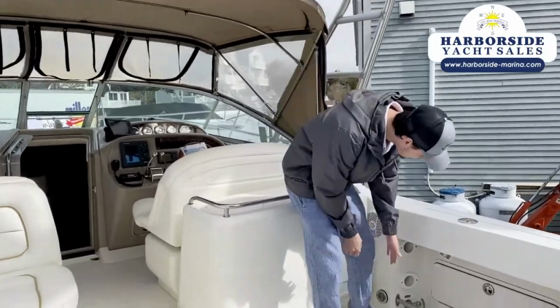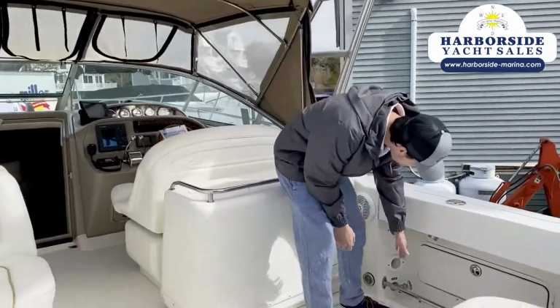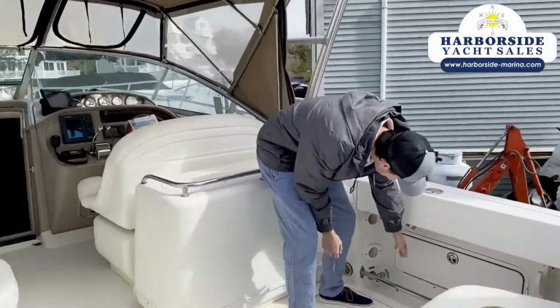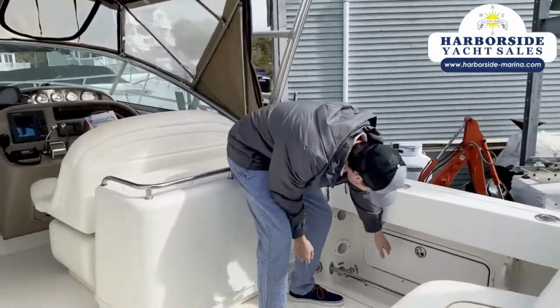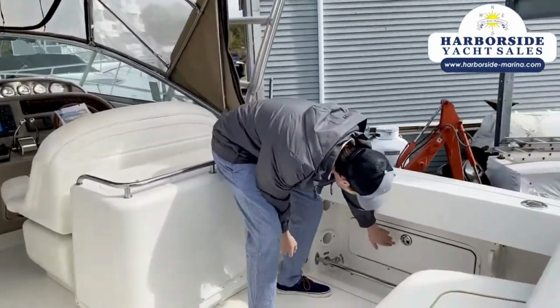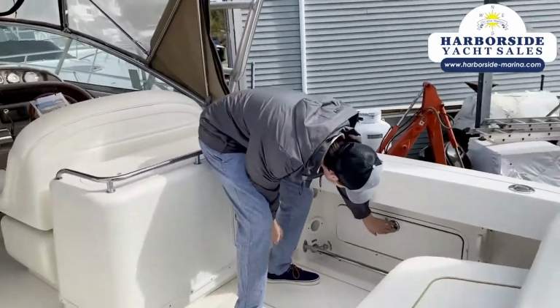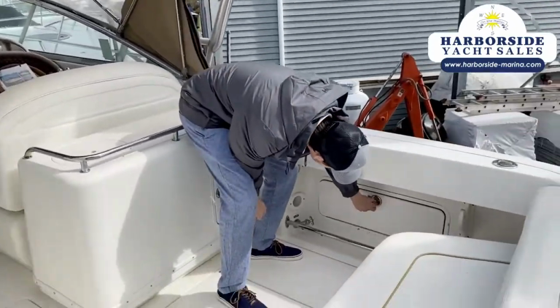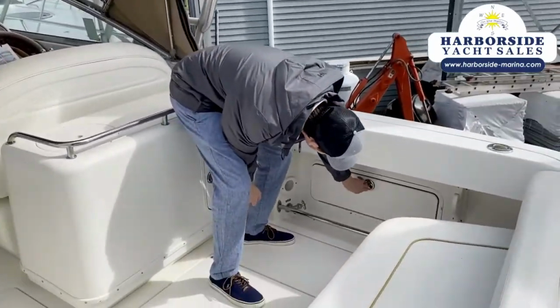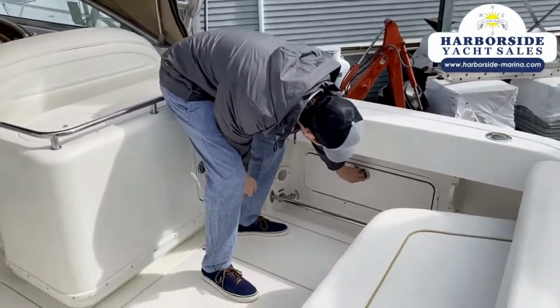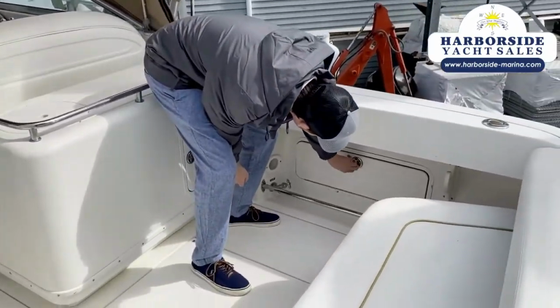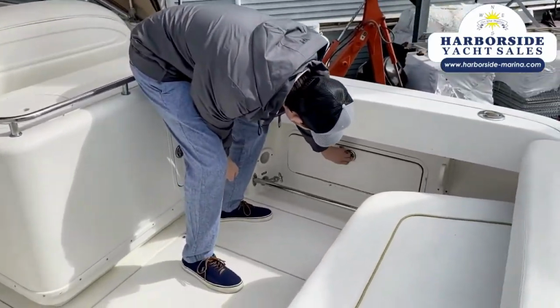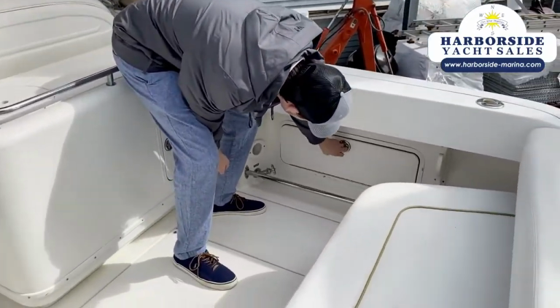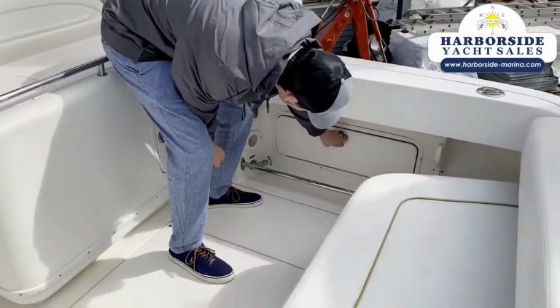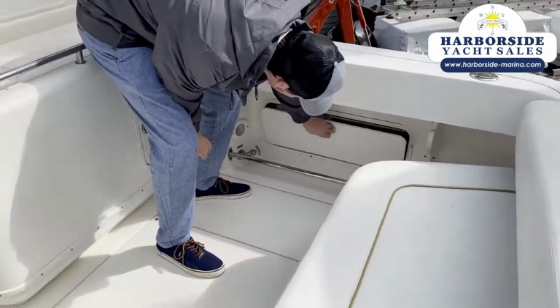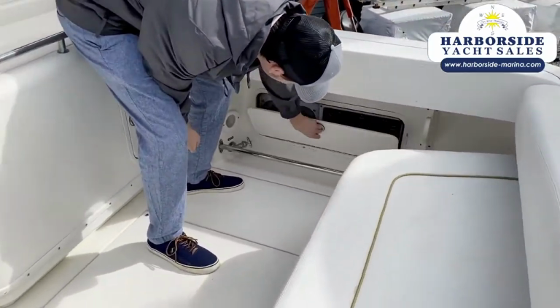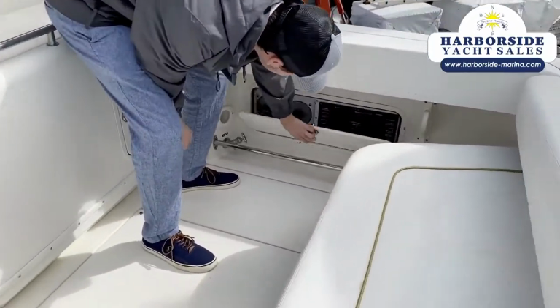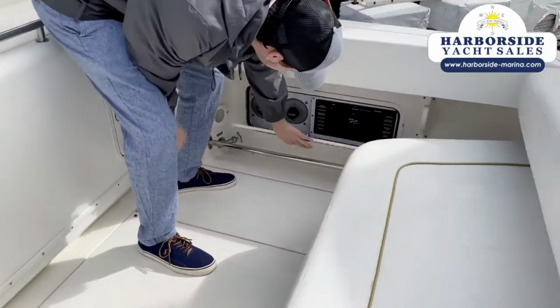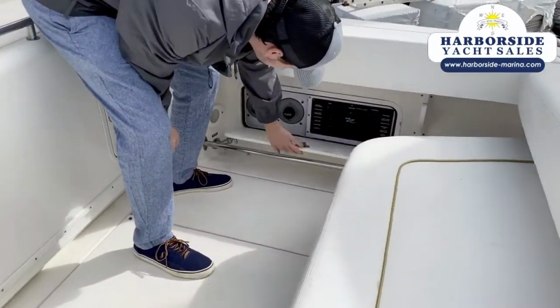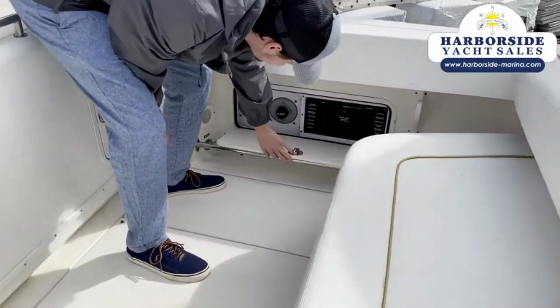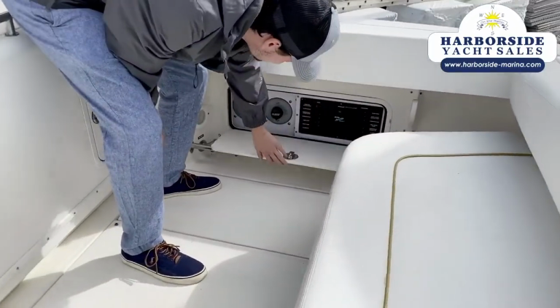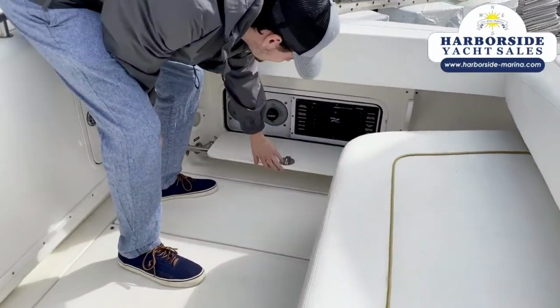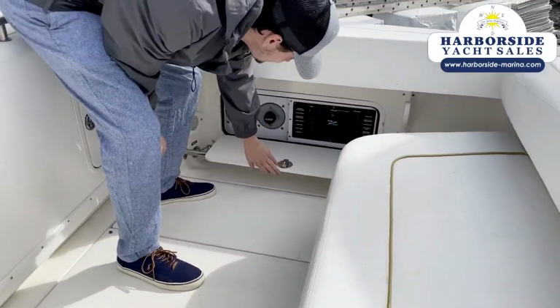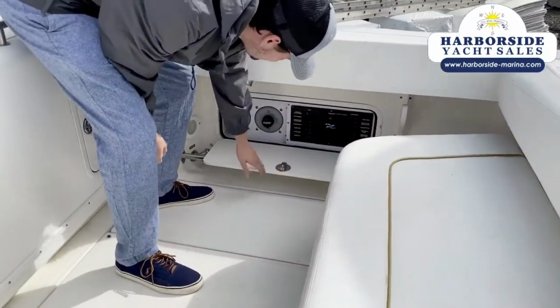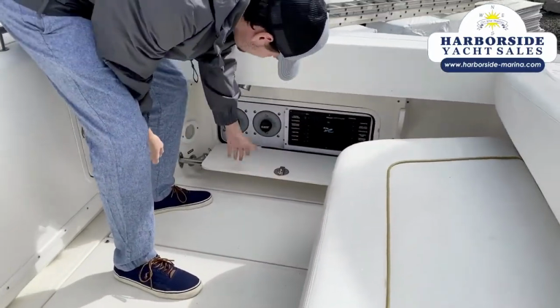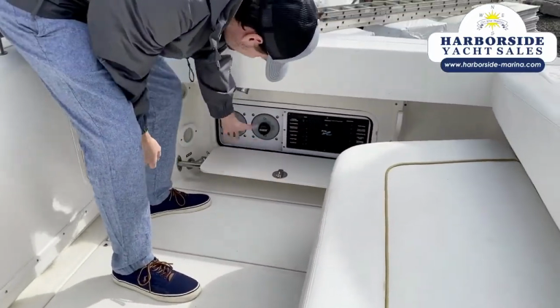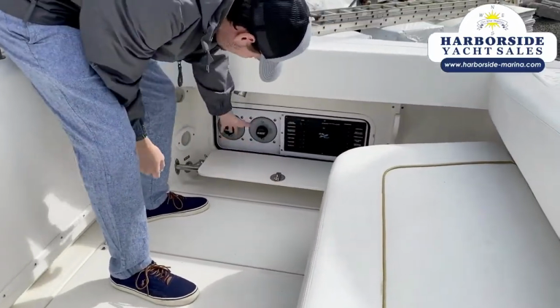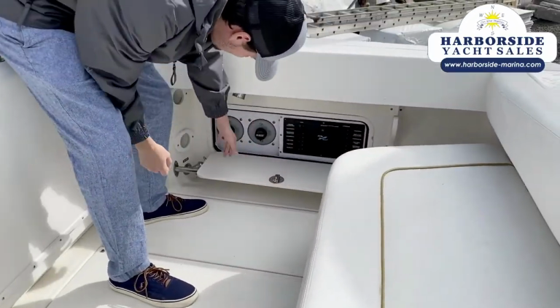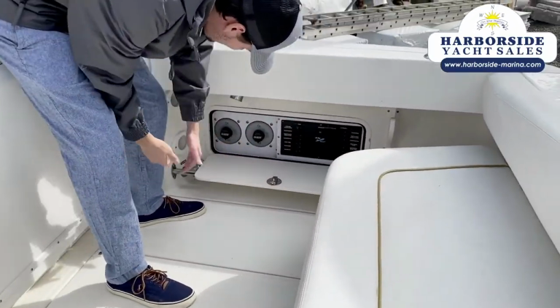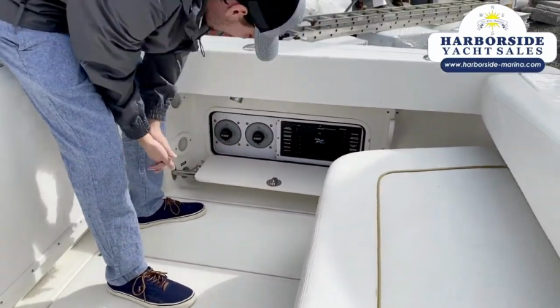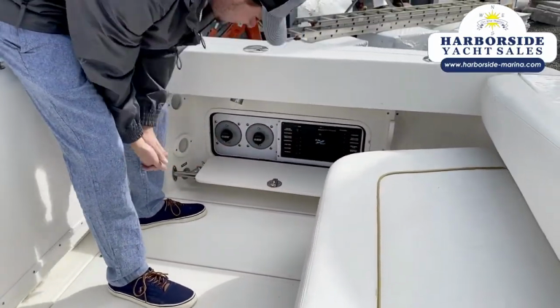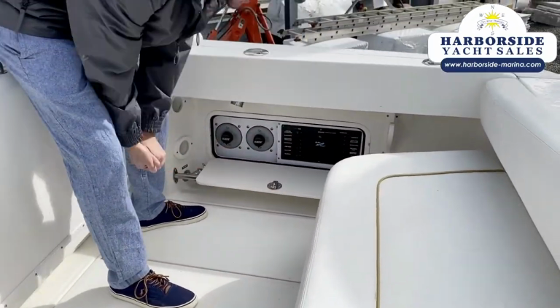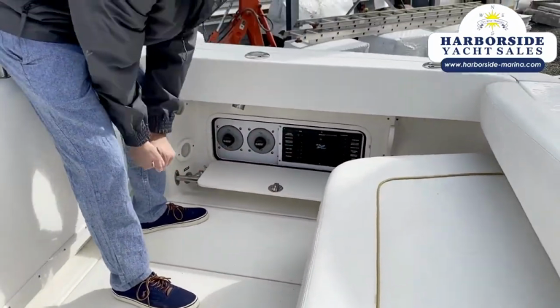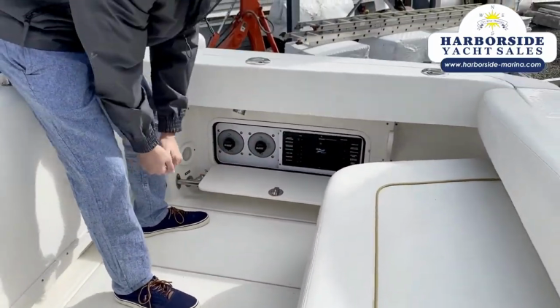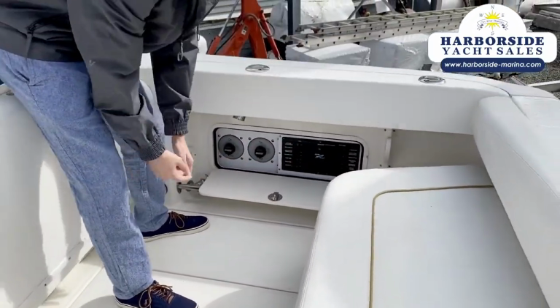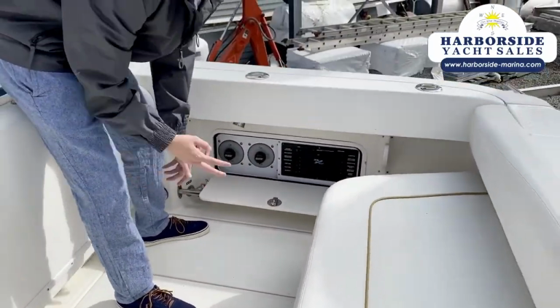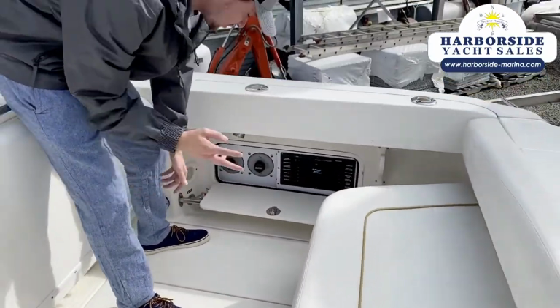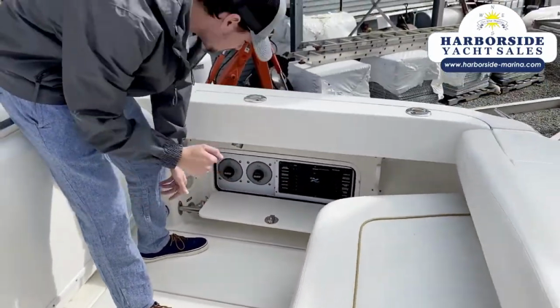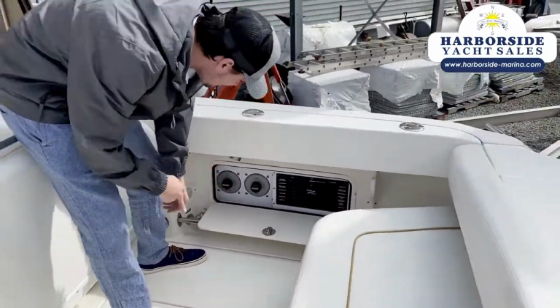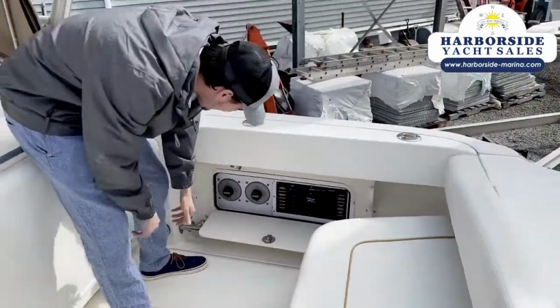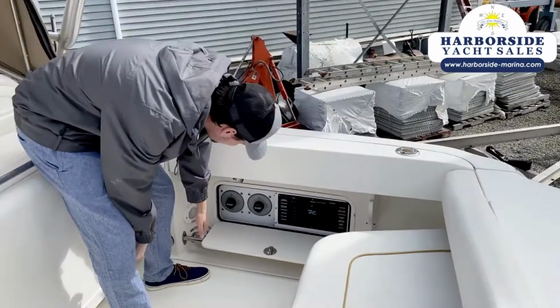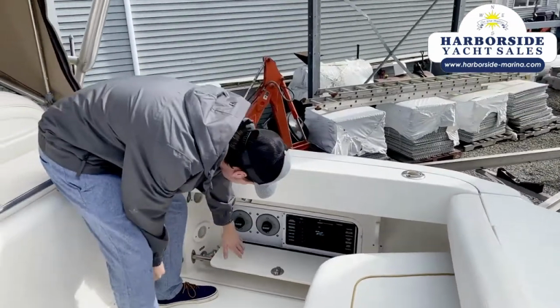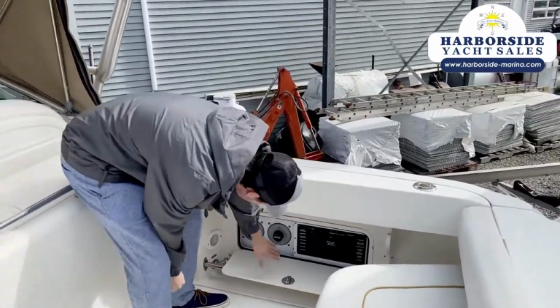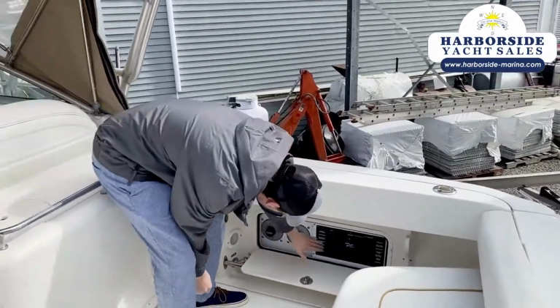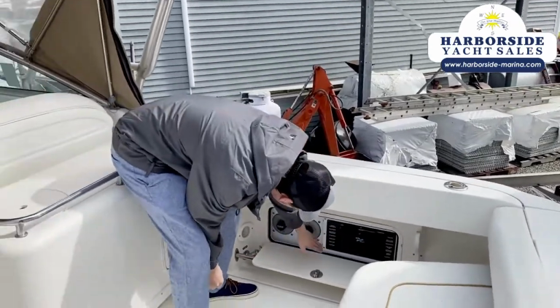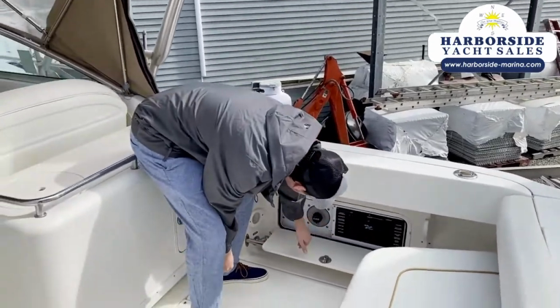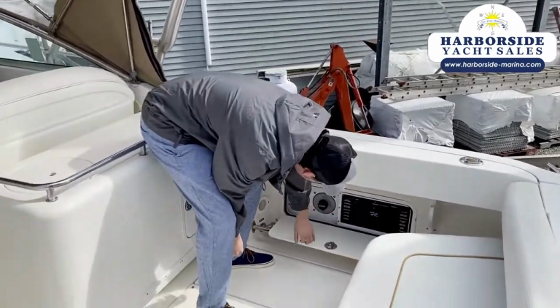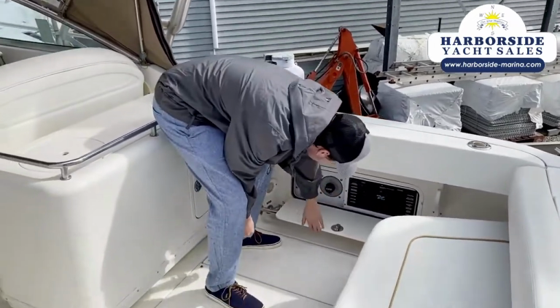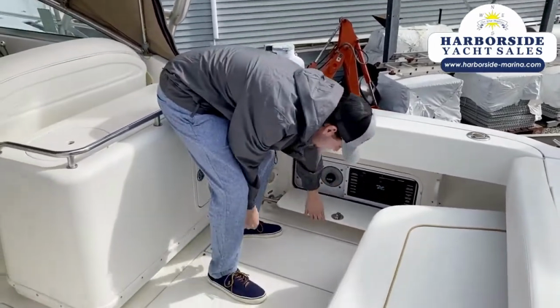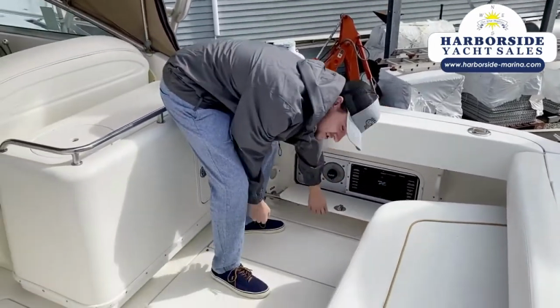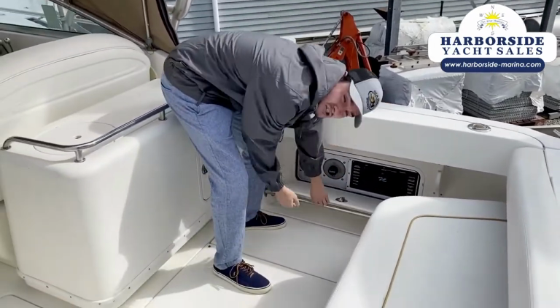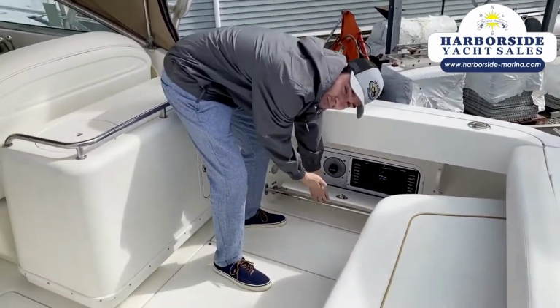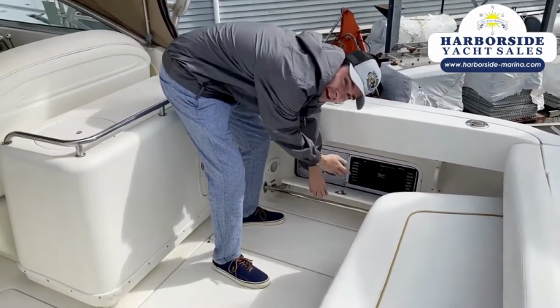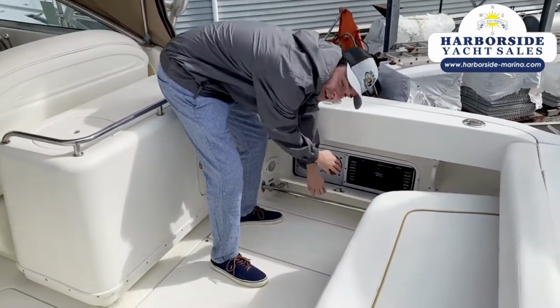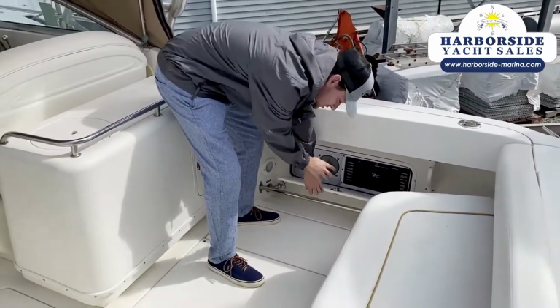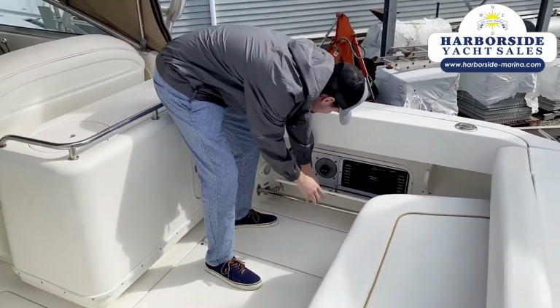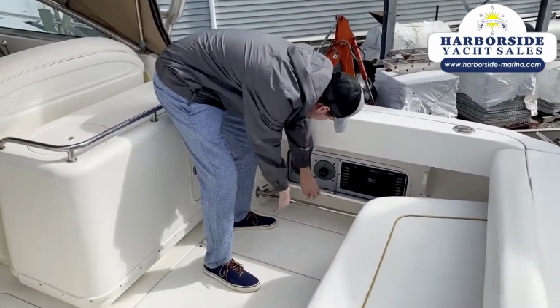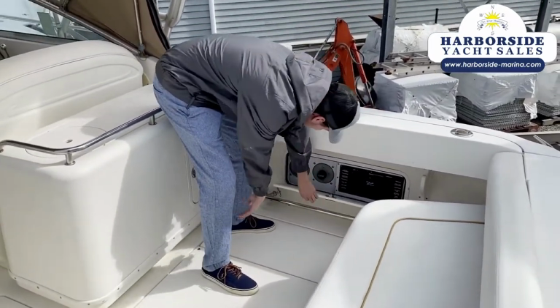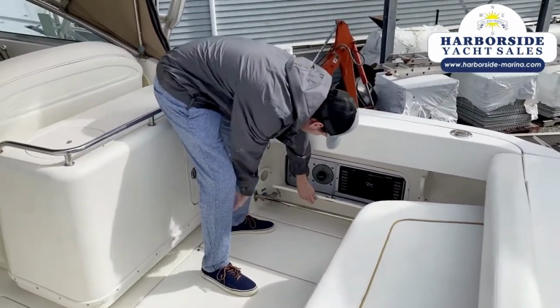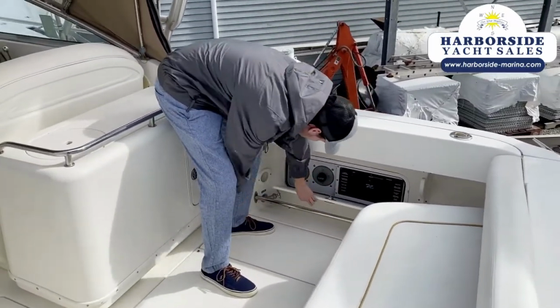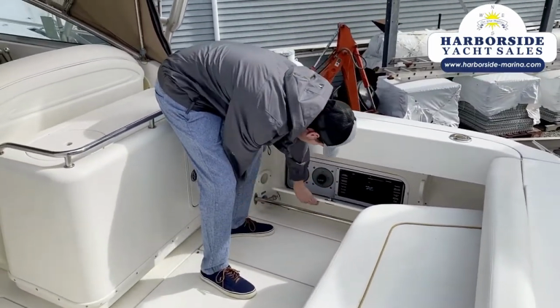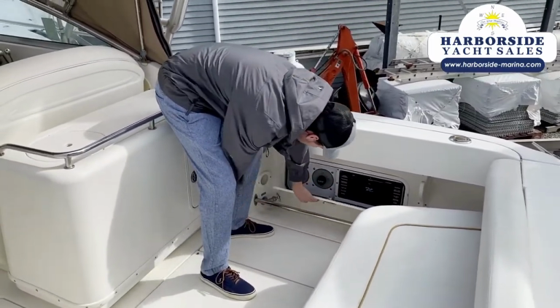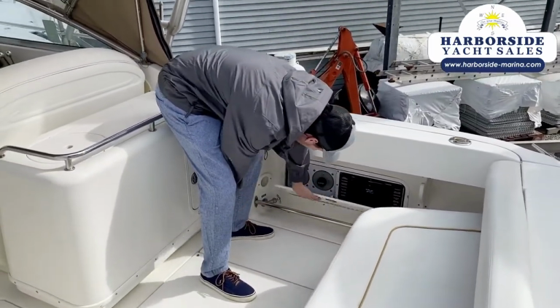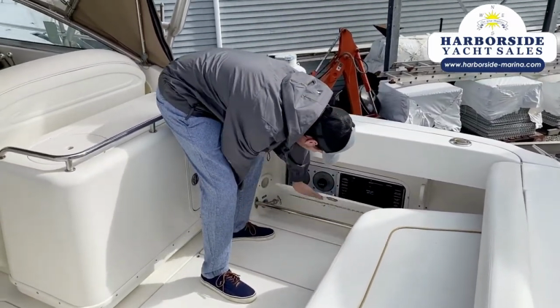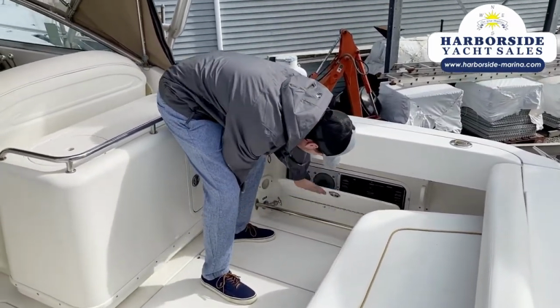So if you come over here you can see this is where the battery switch is — there are two batteries — and there are your breaker switches over here.